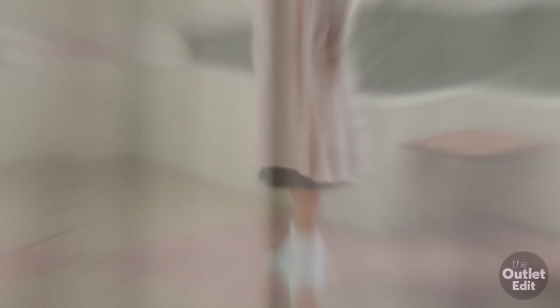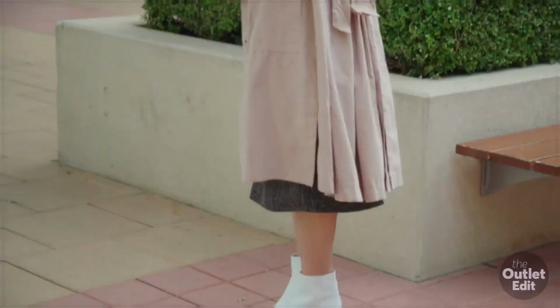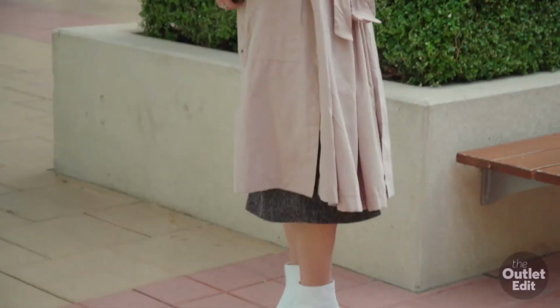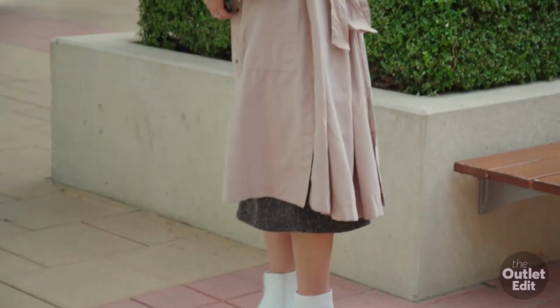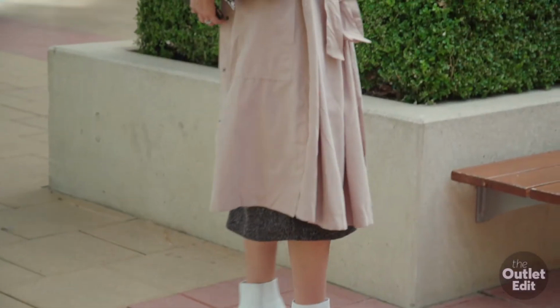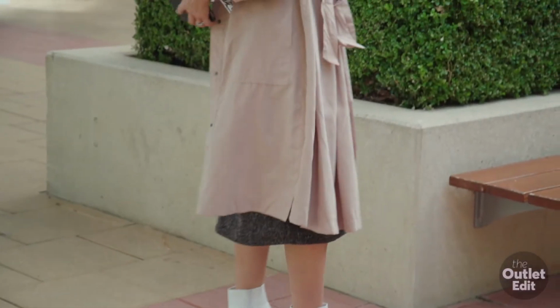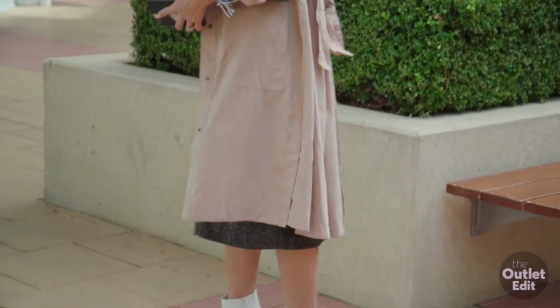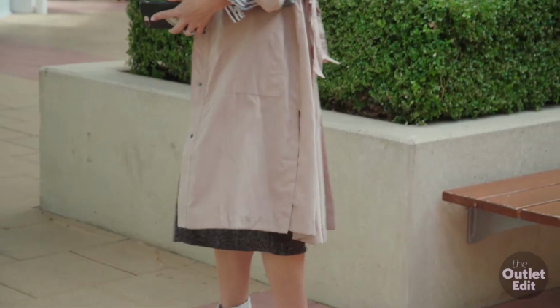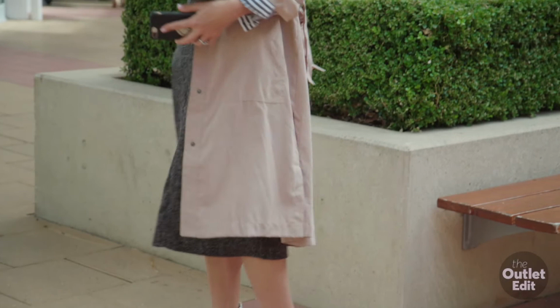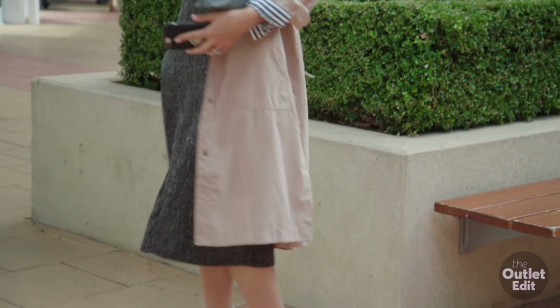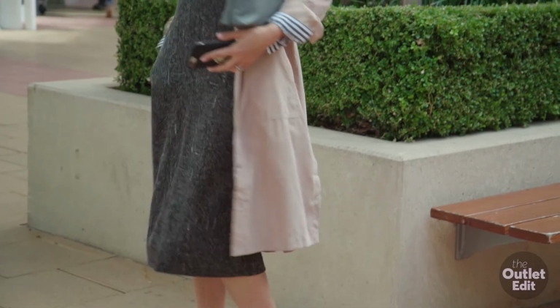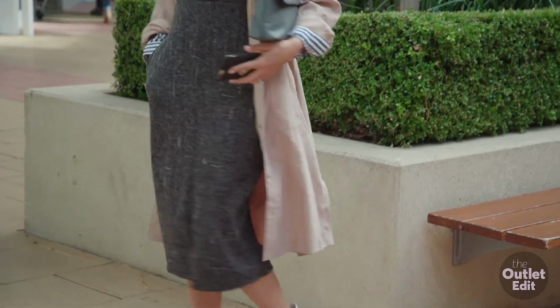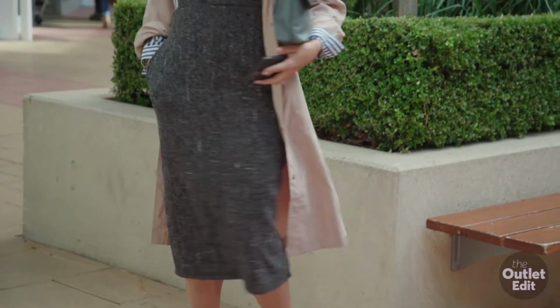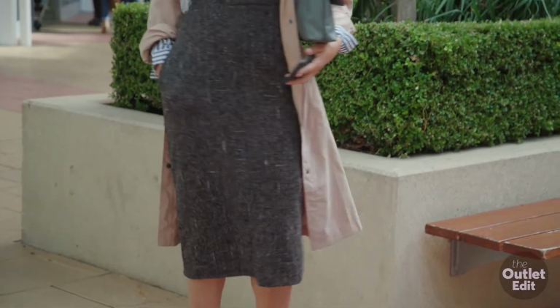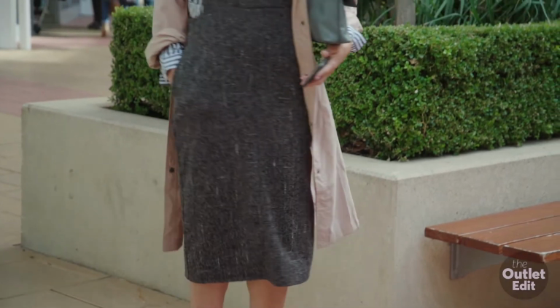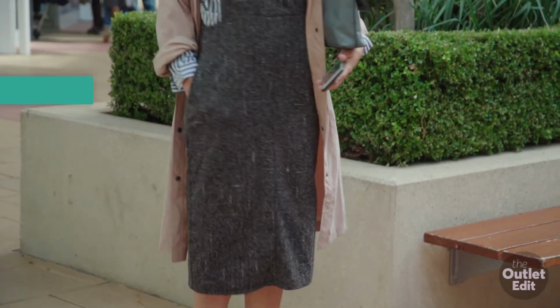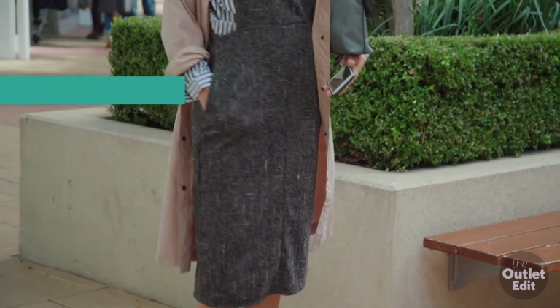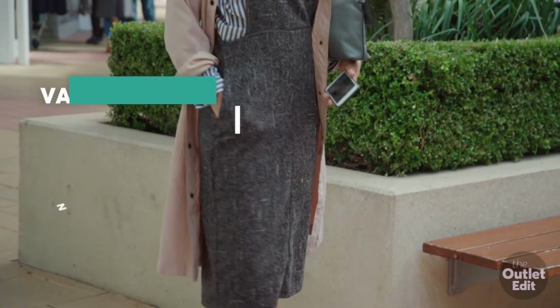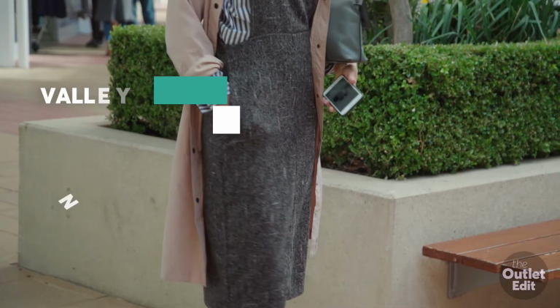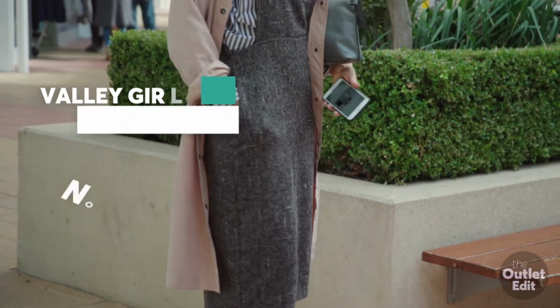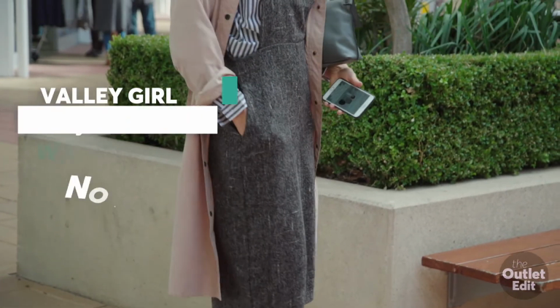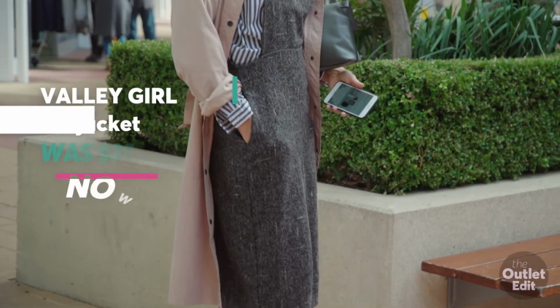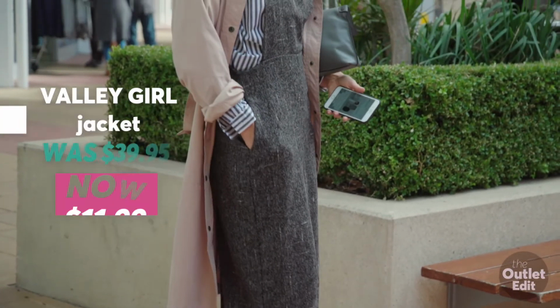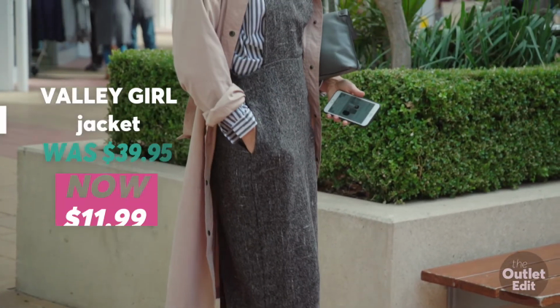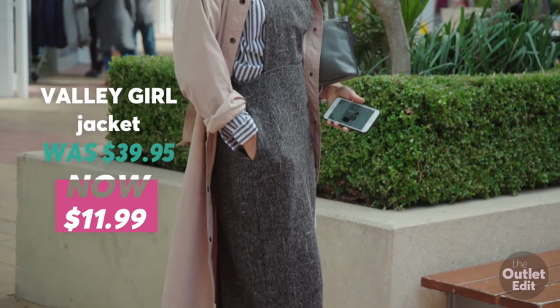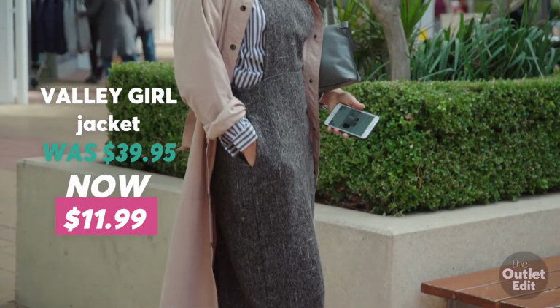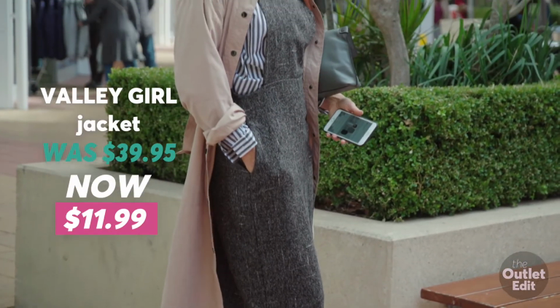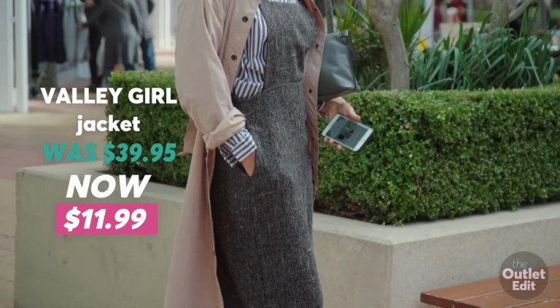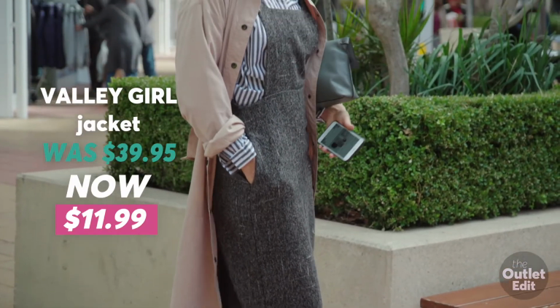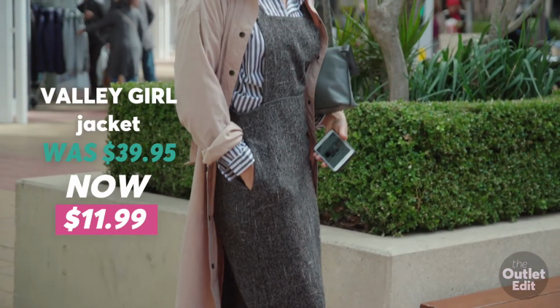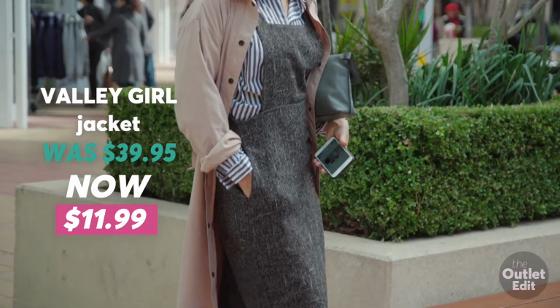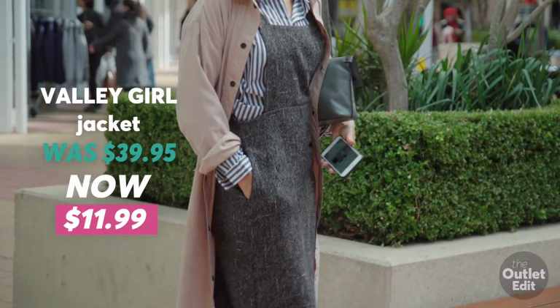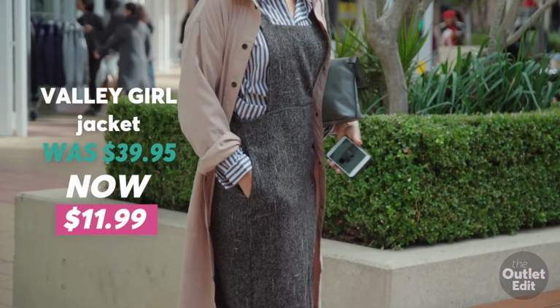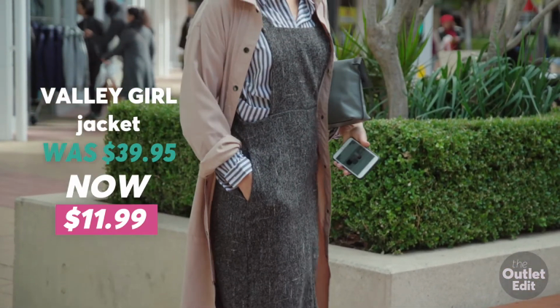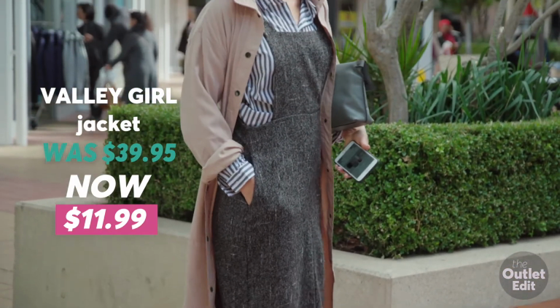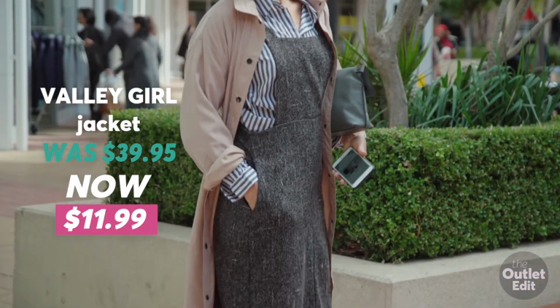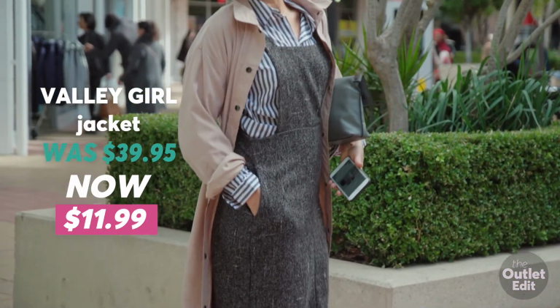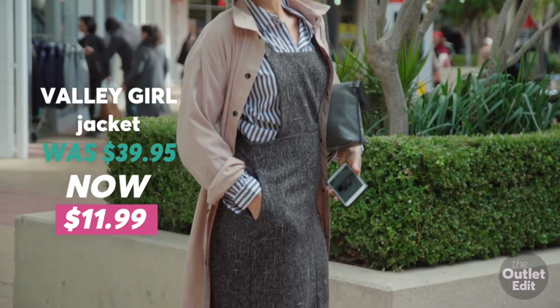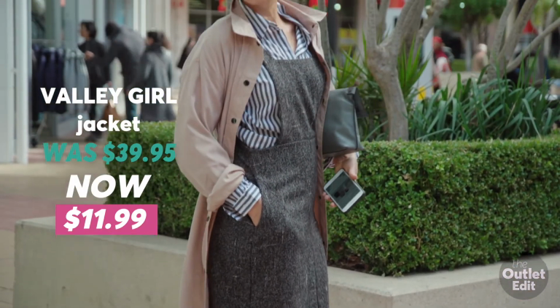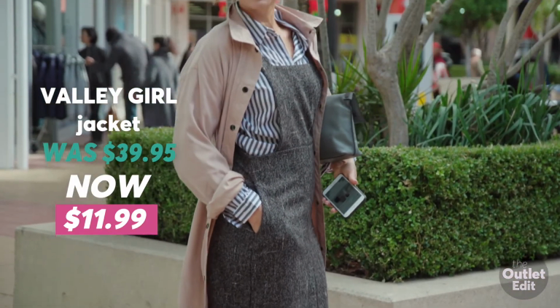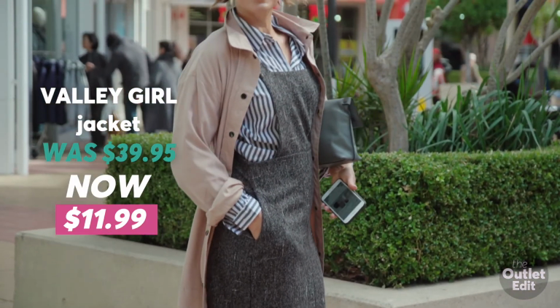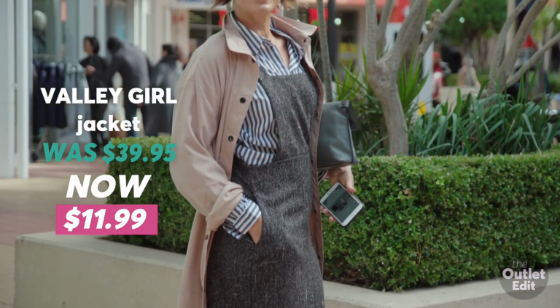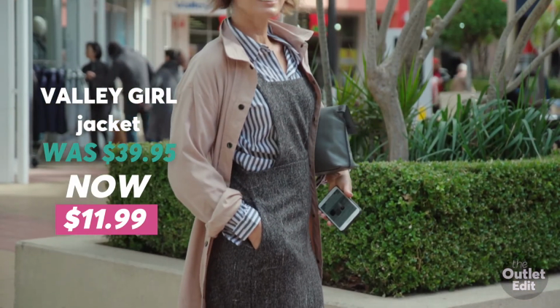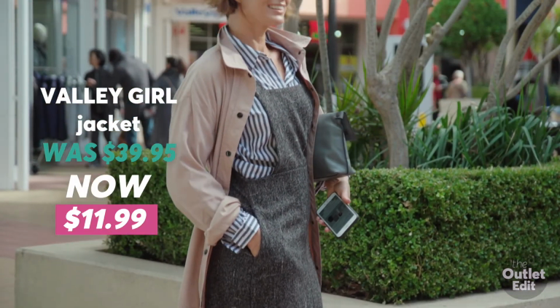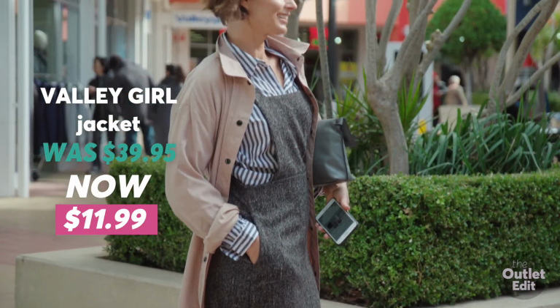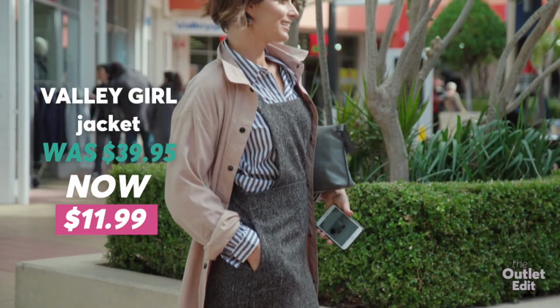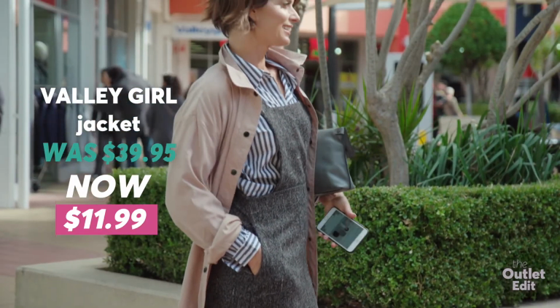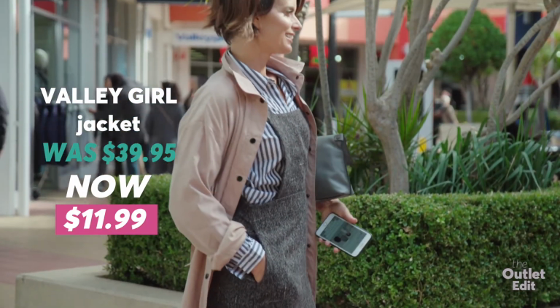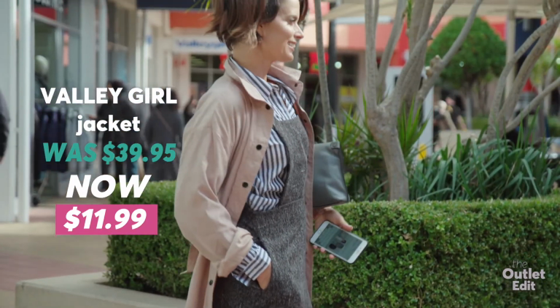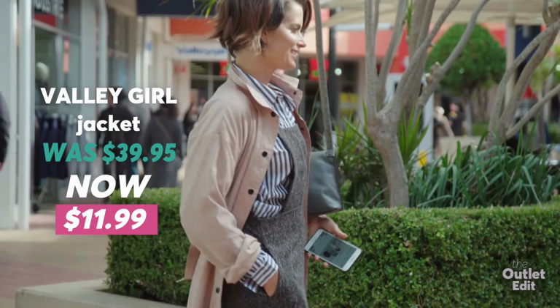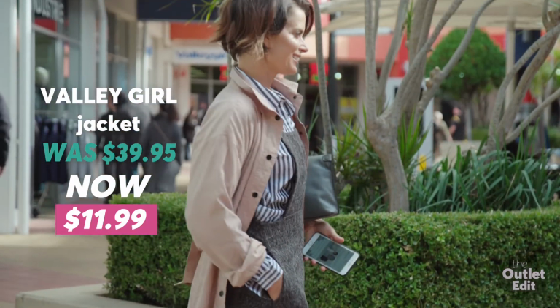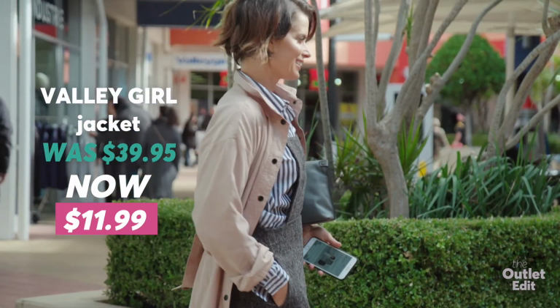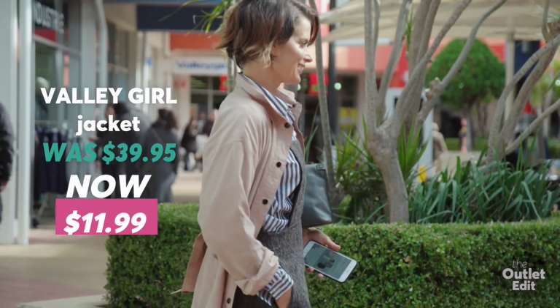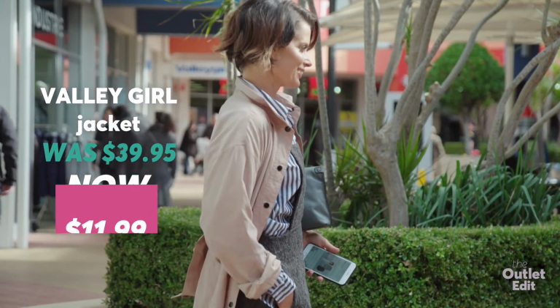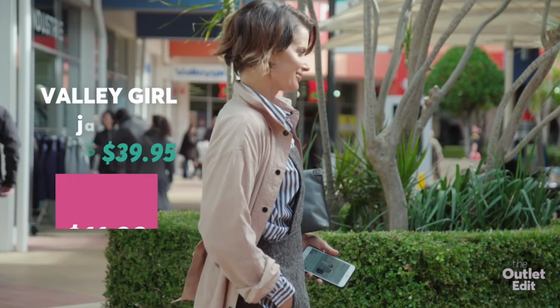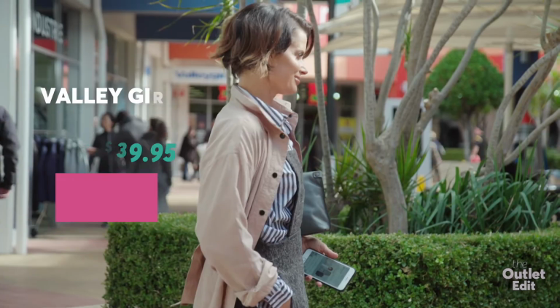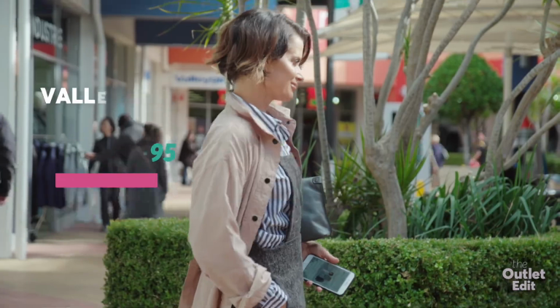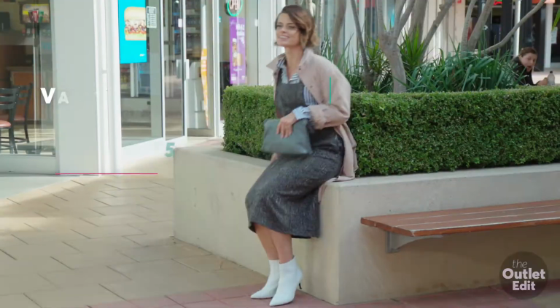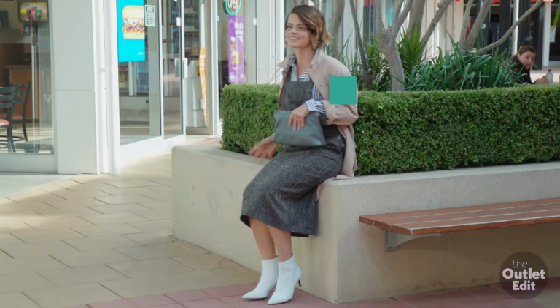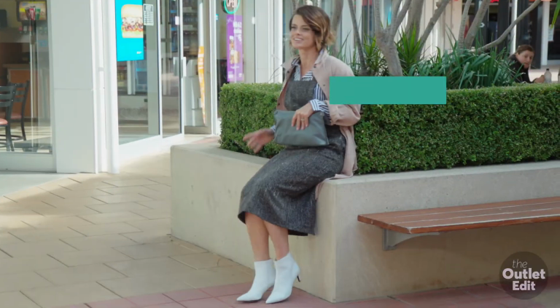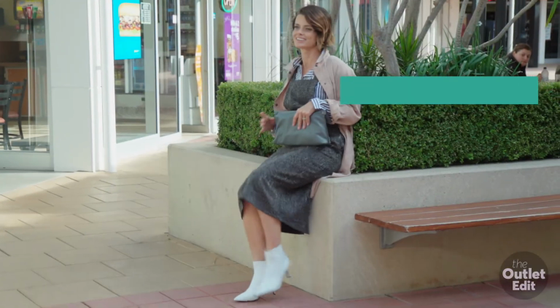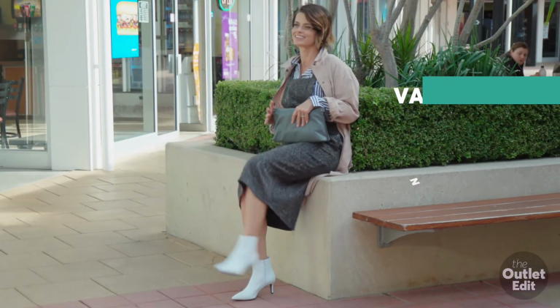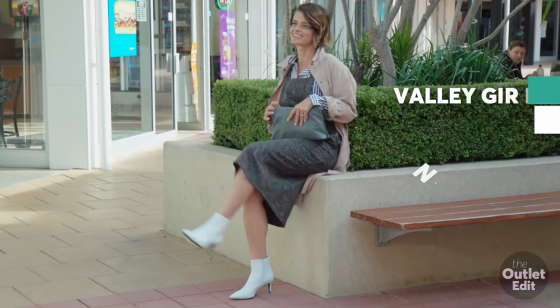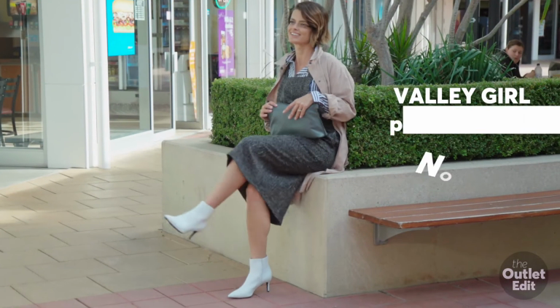I'm a big fan of this lightweight trench, and can you believe it is only $11.99 from Valley Girl?